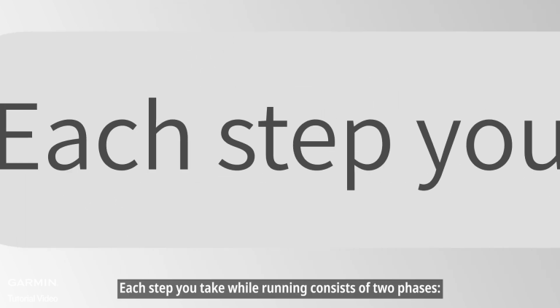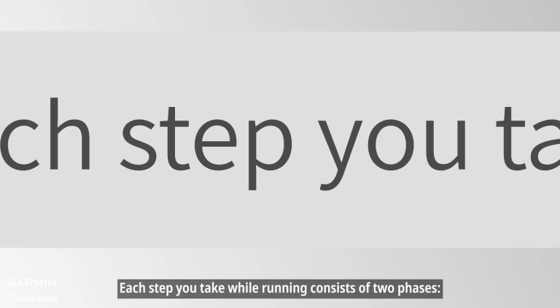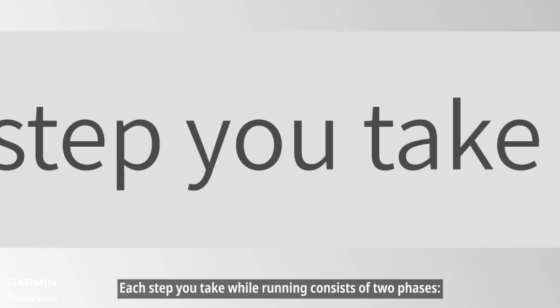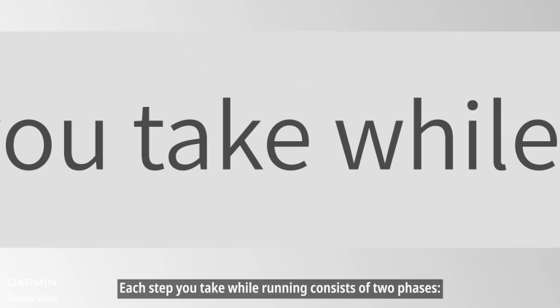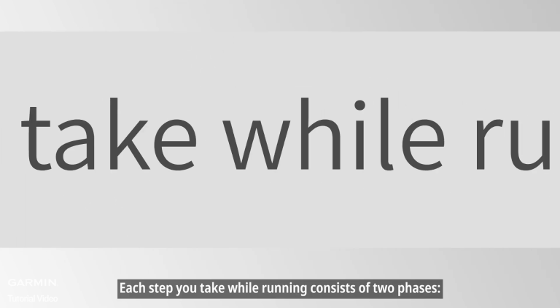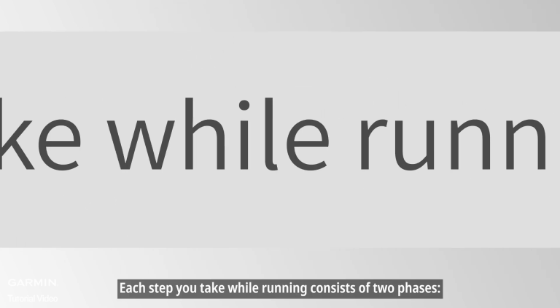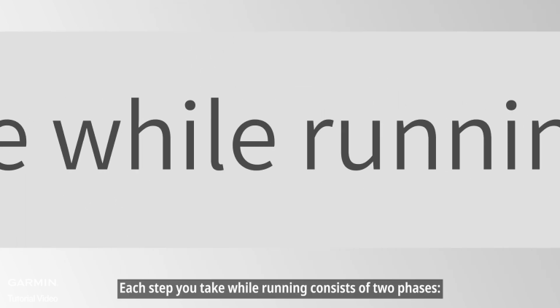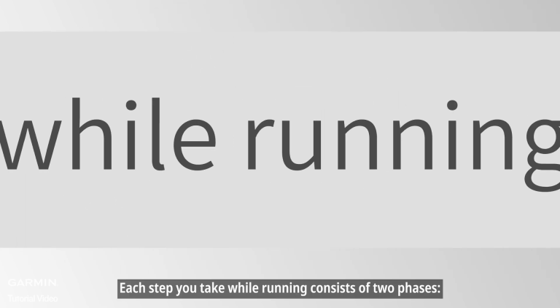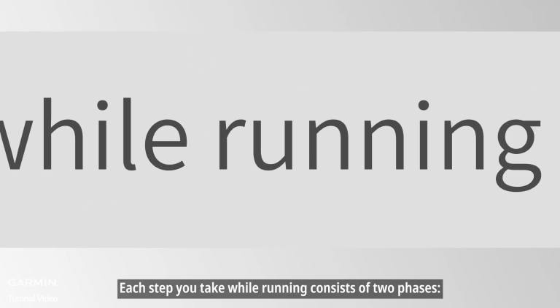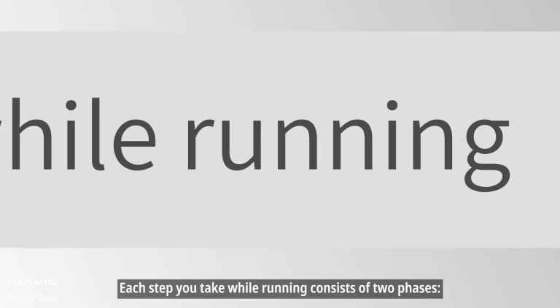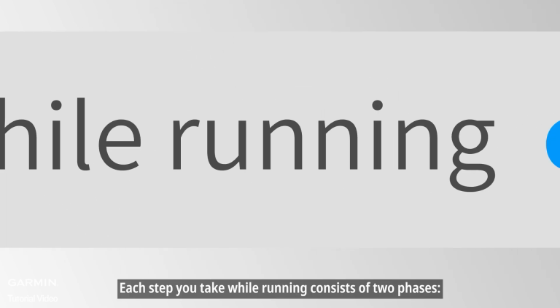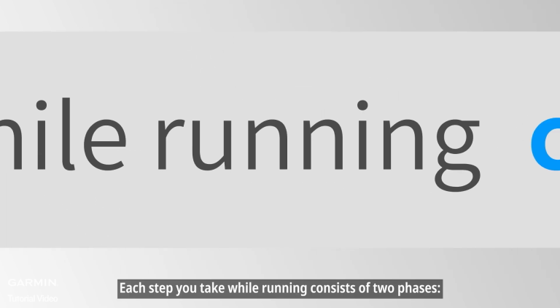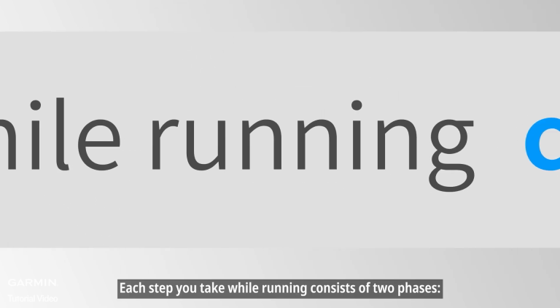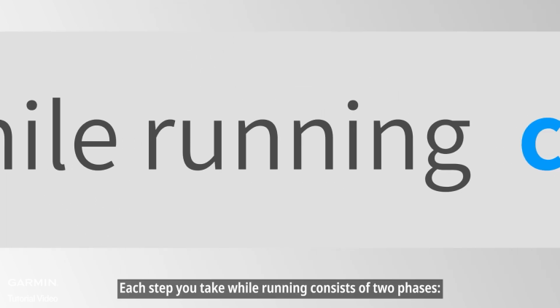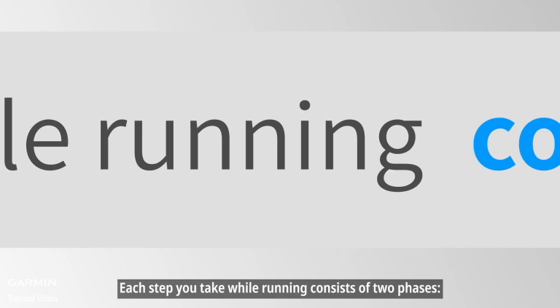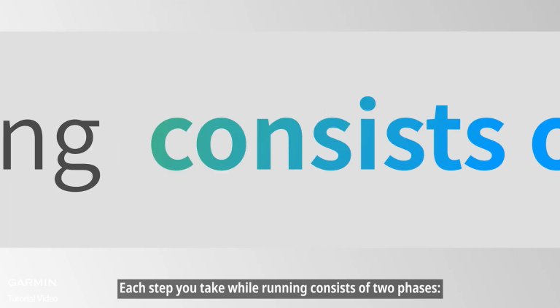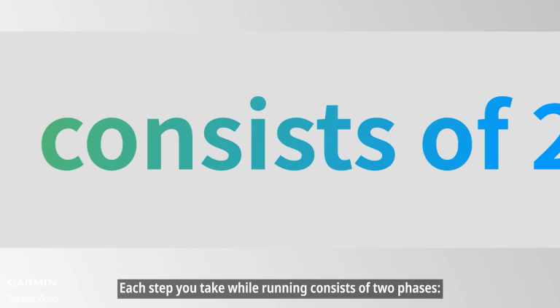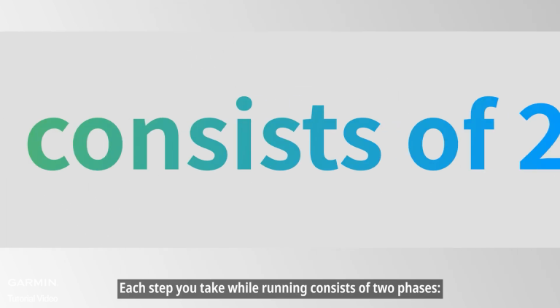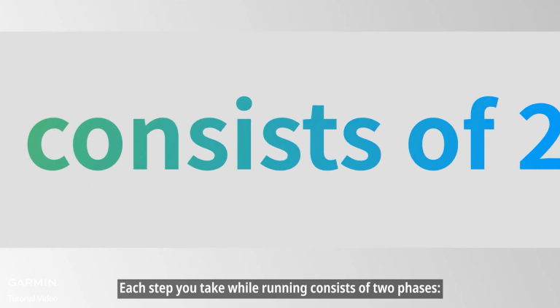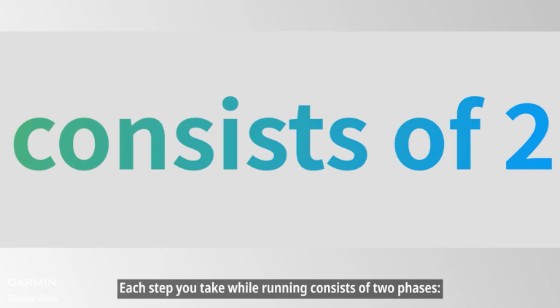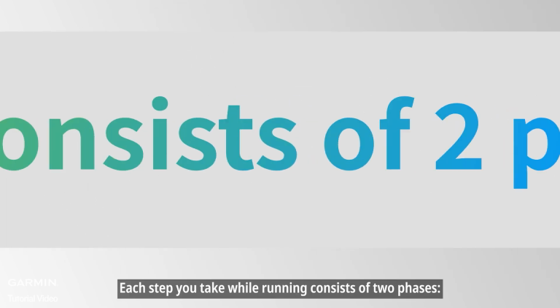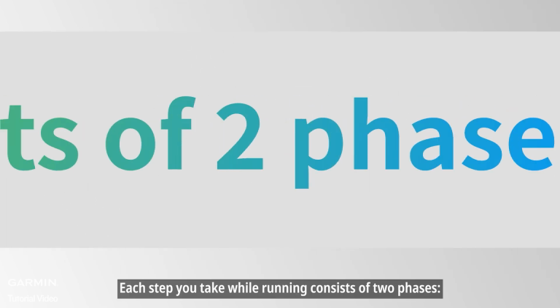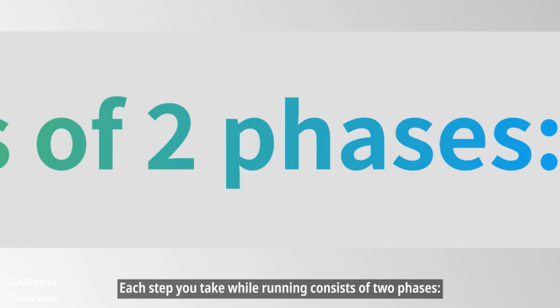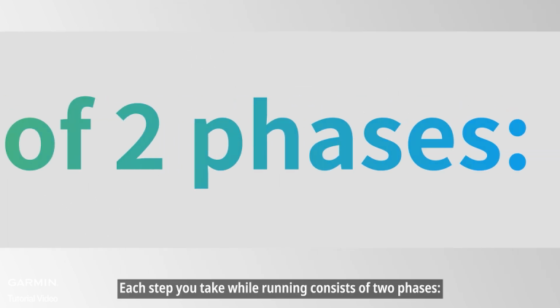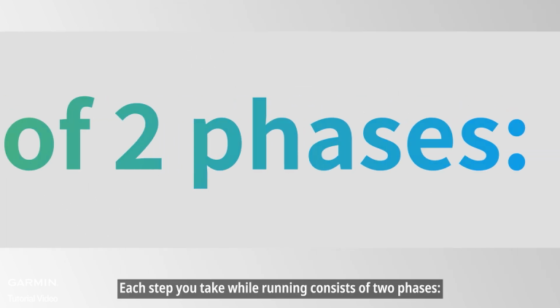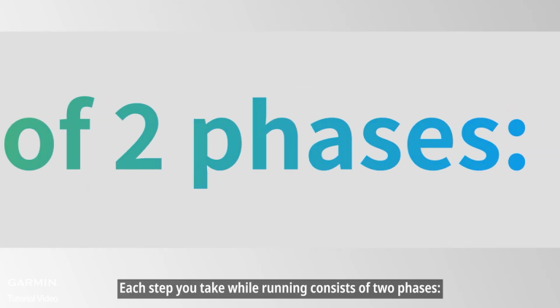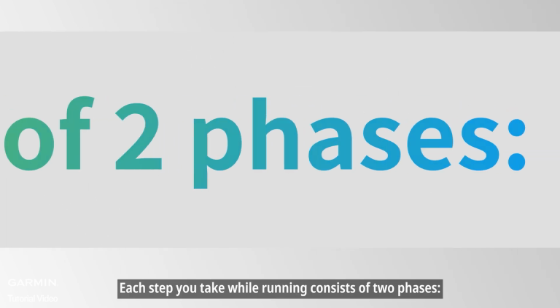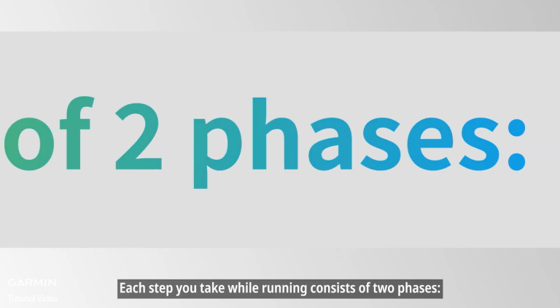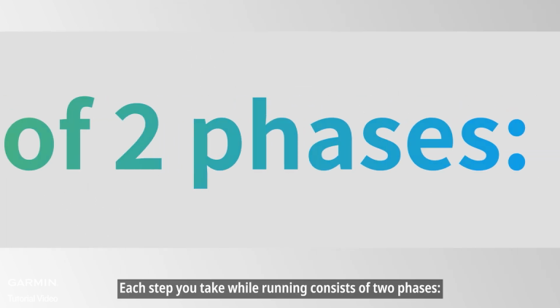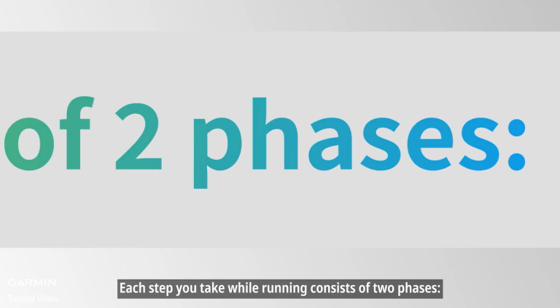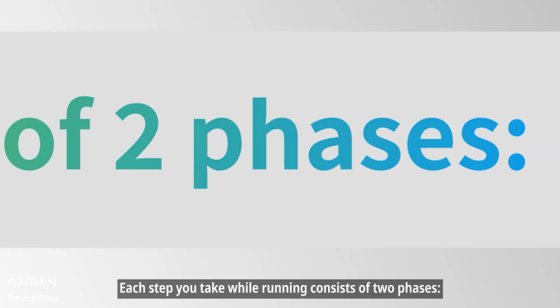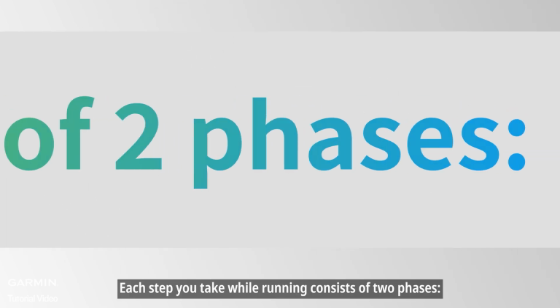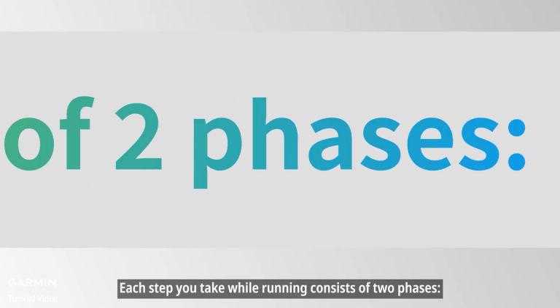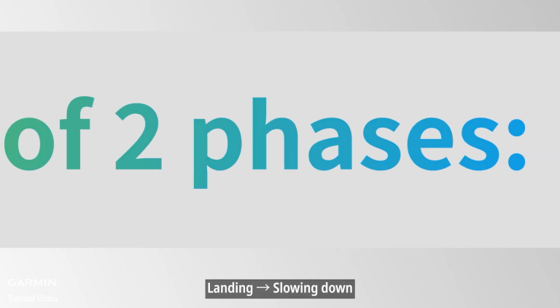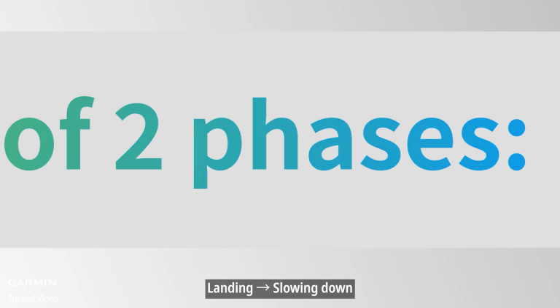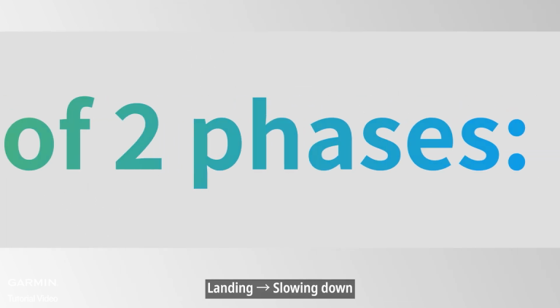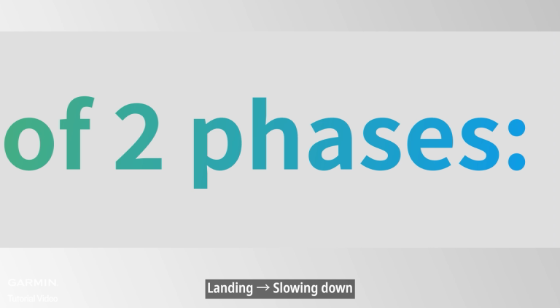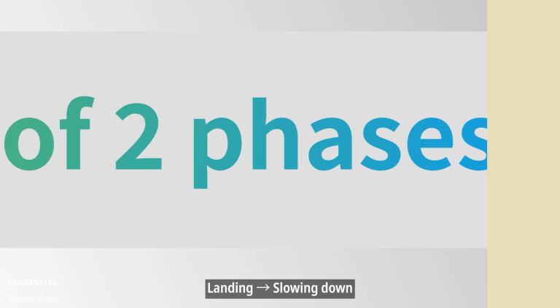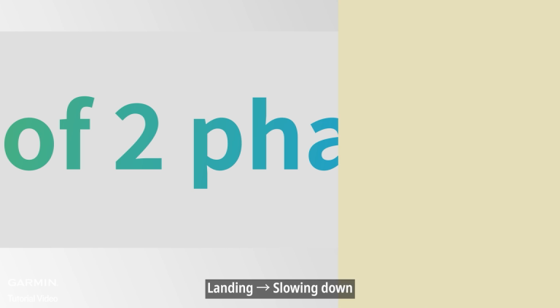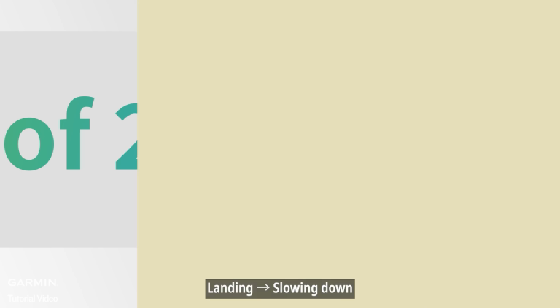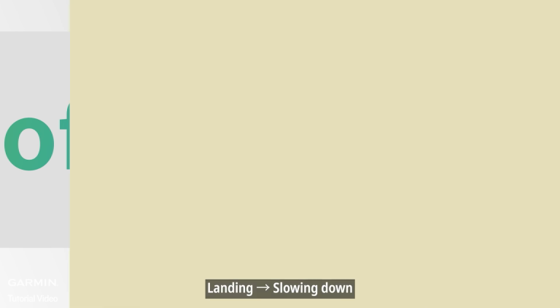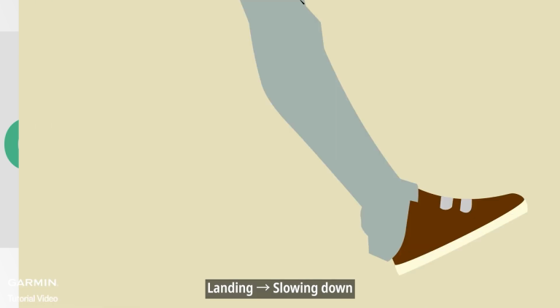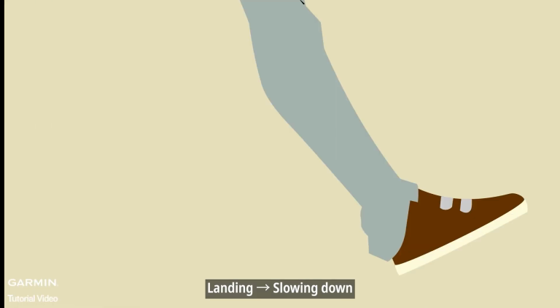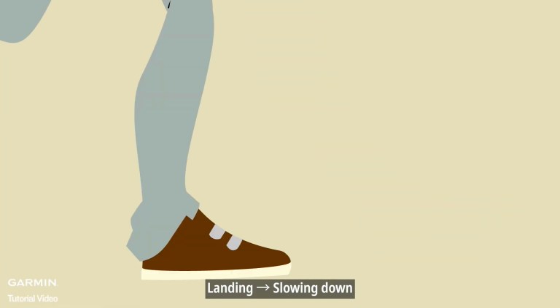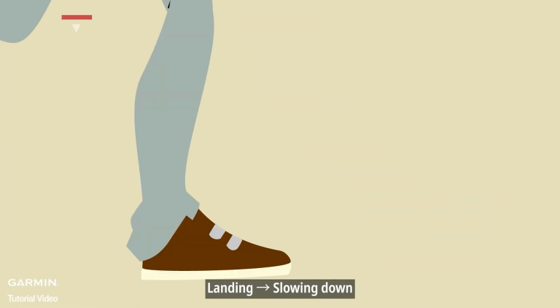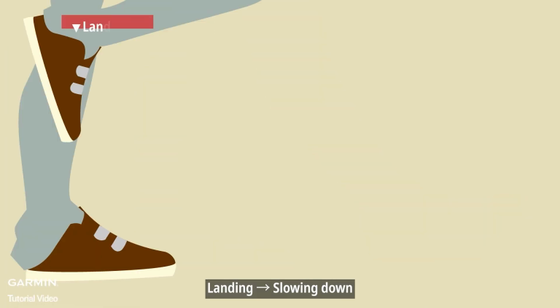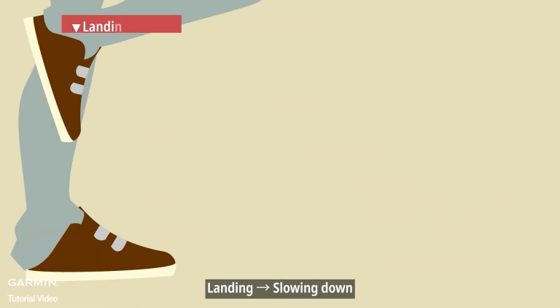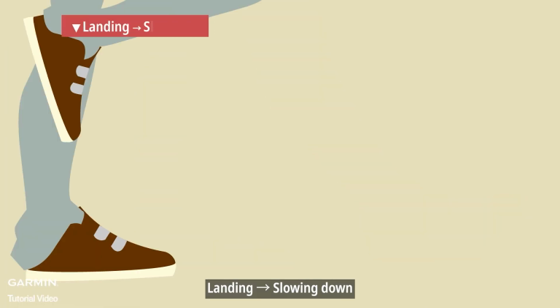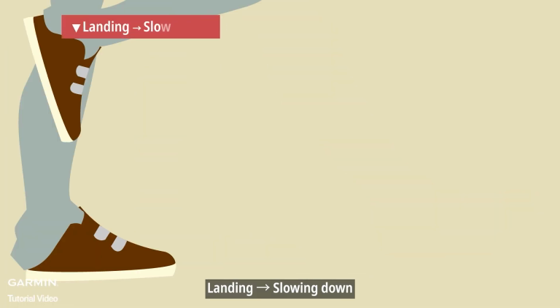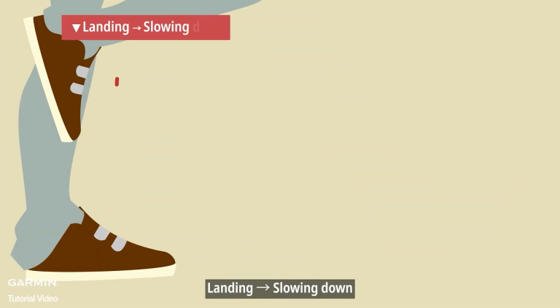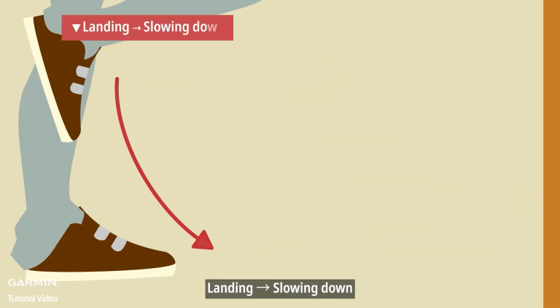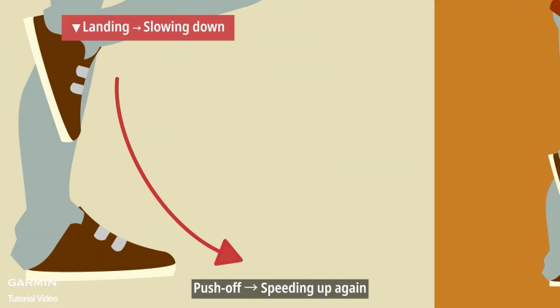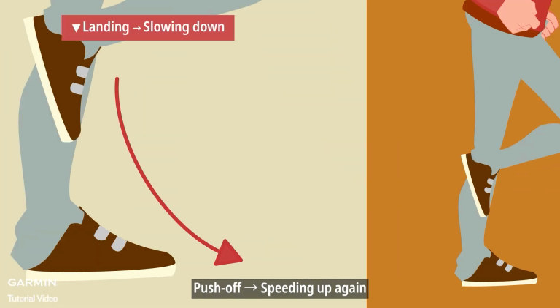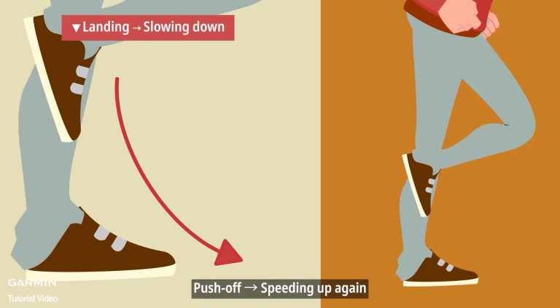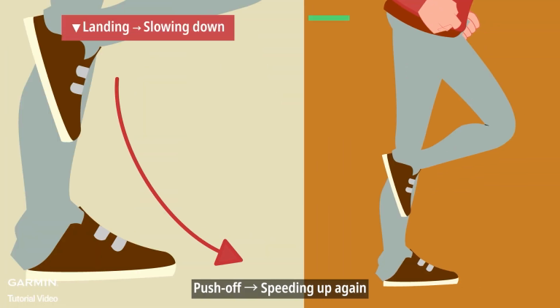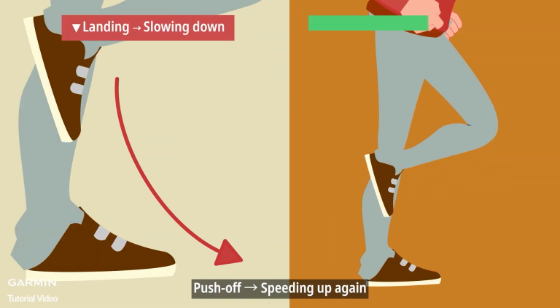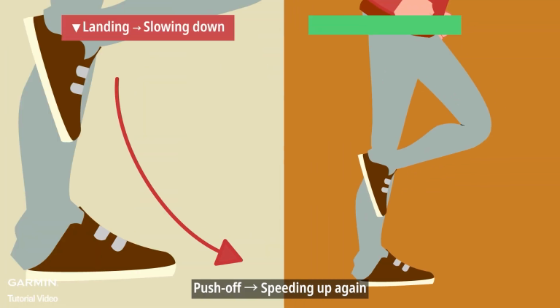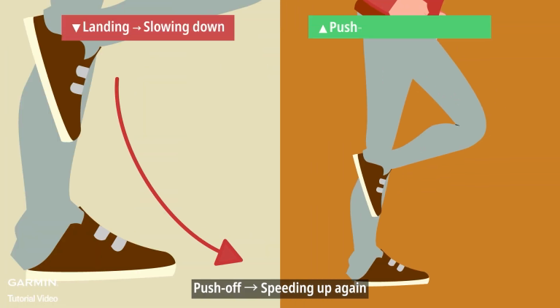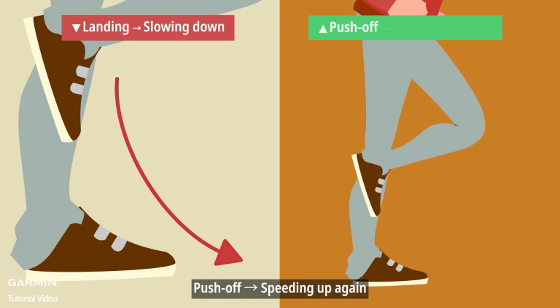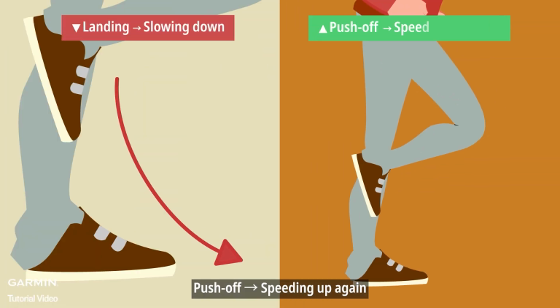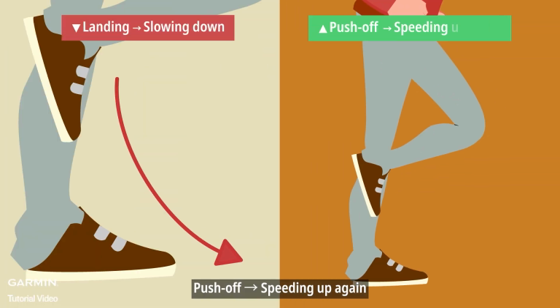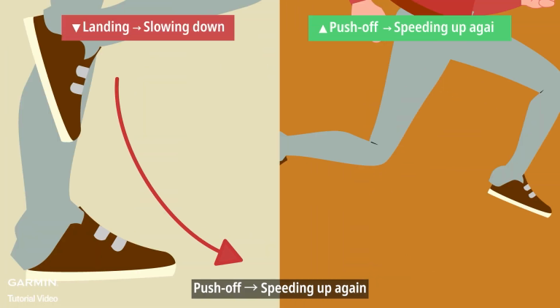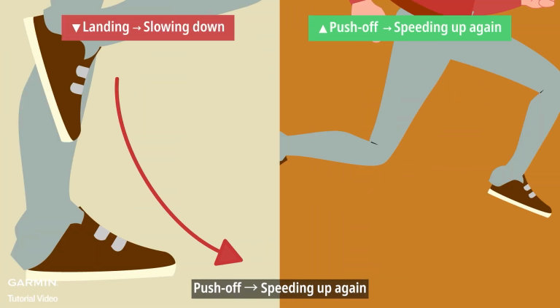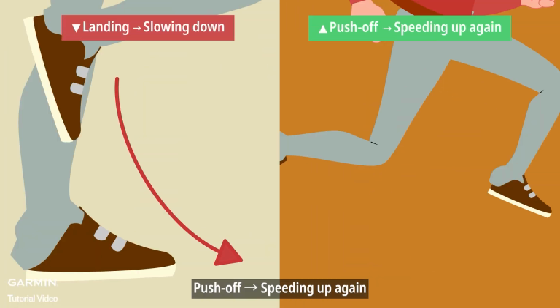Each step you take while running consists of two phases: landing — slowing down — and push-off — speeding up again.